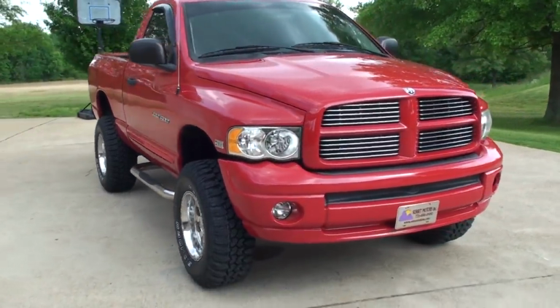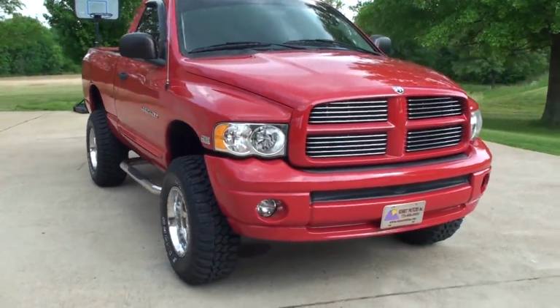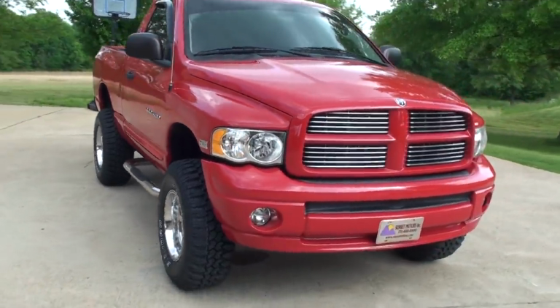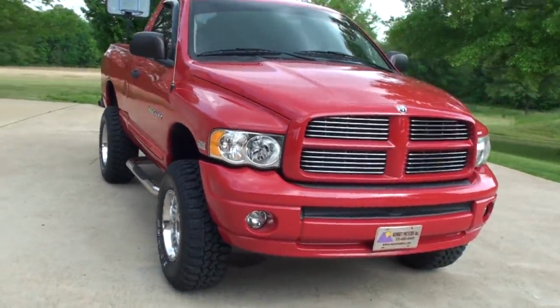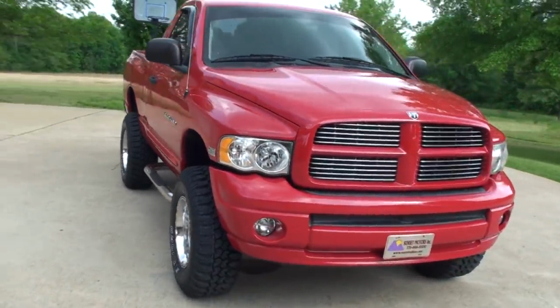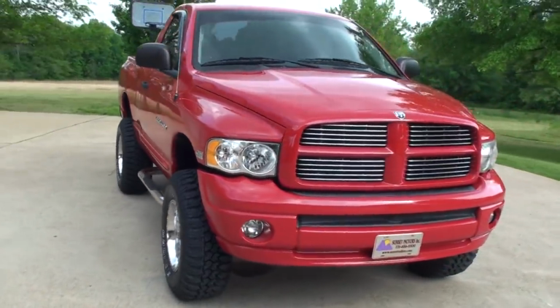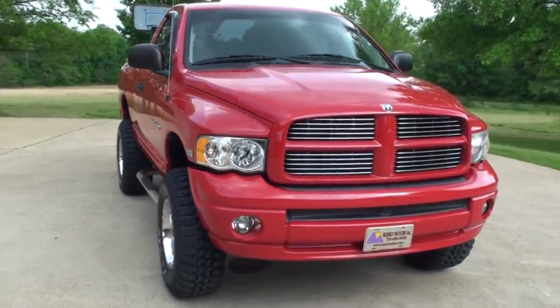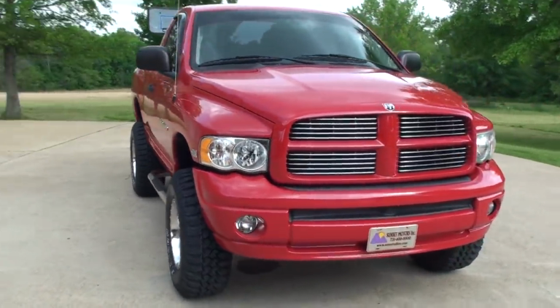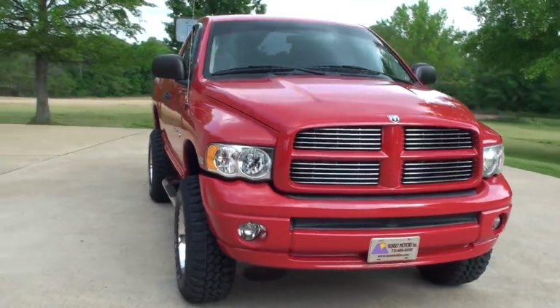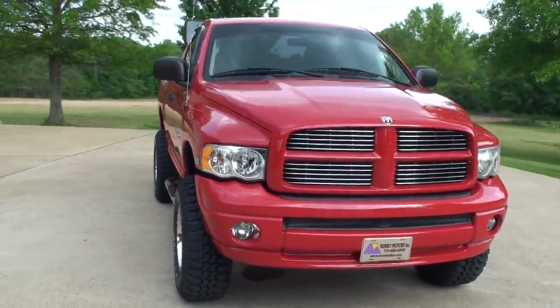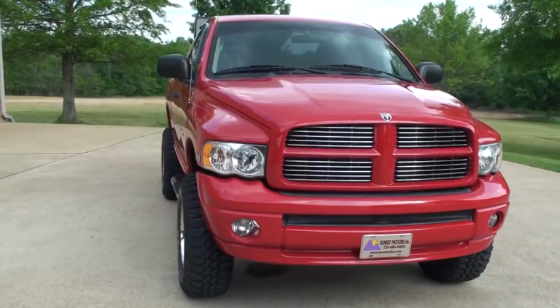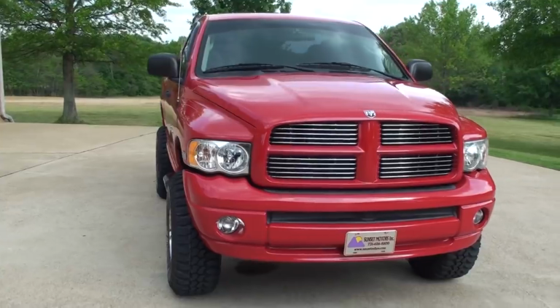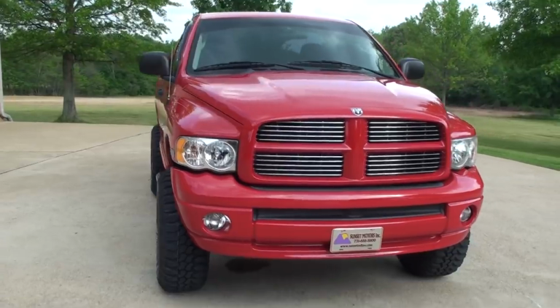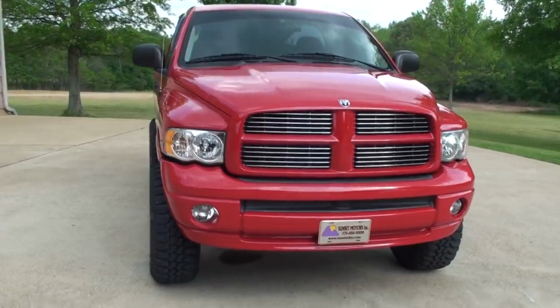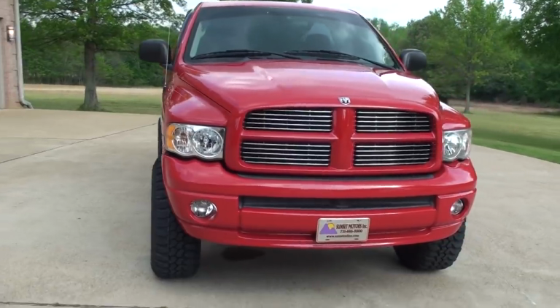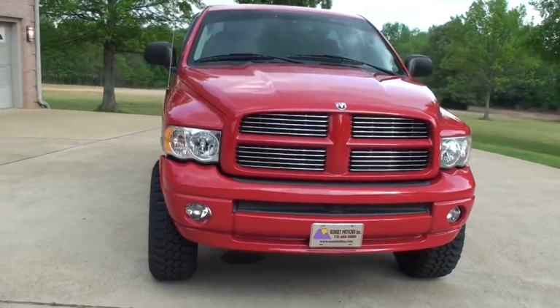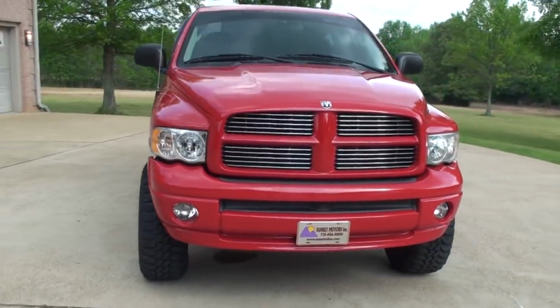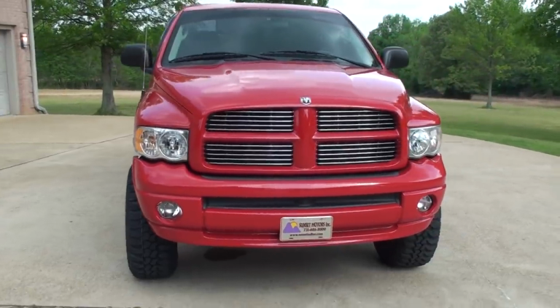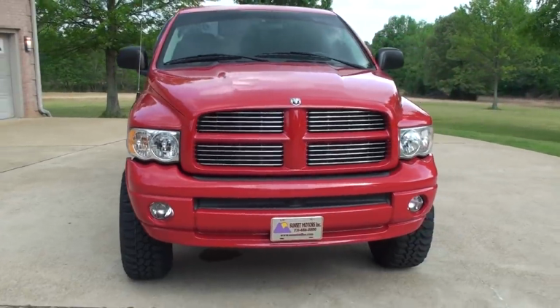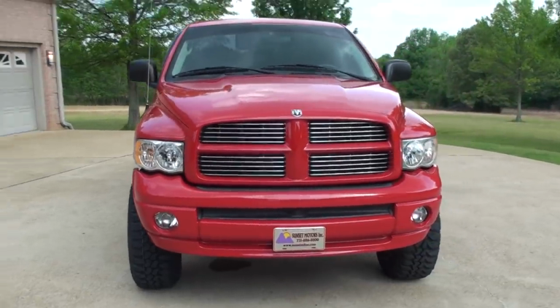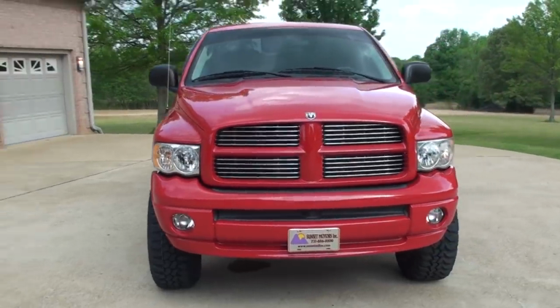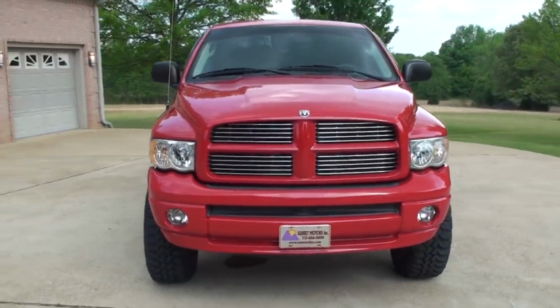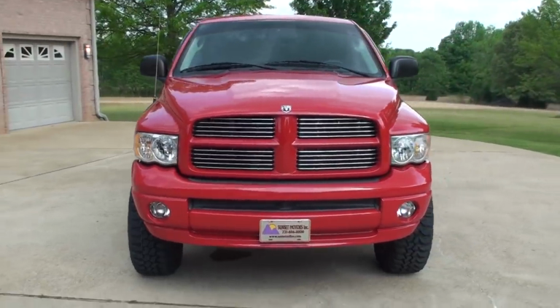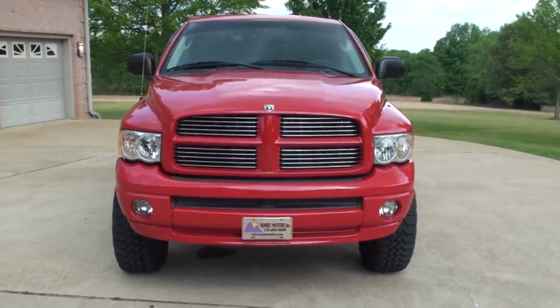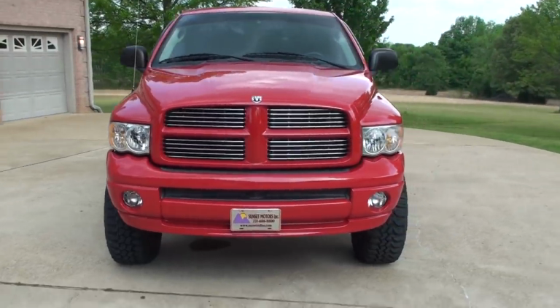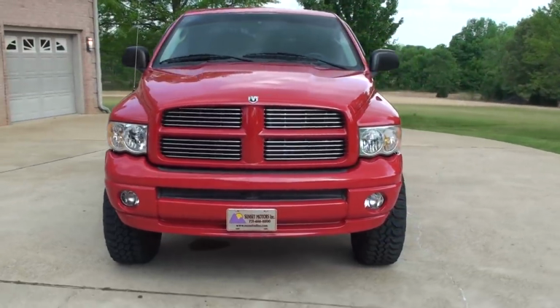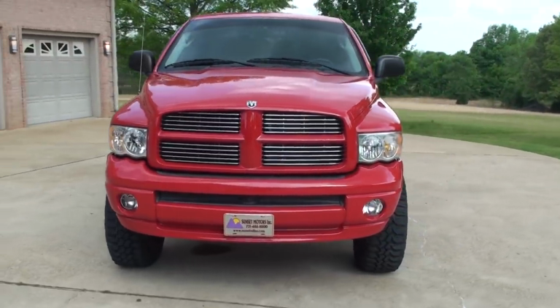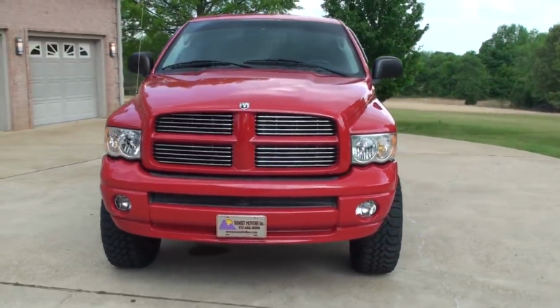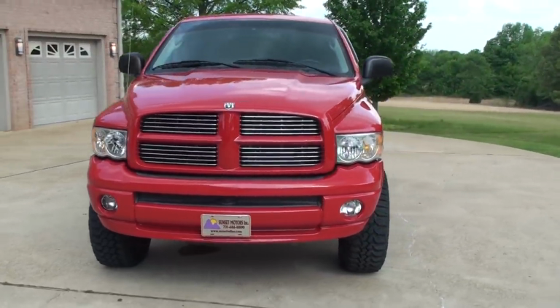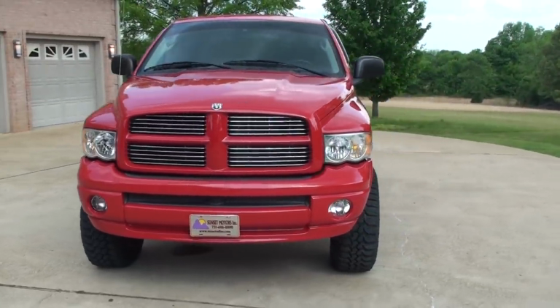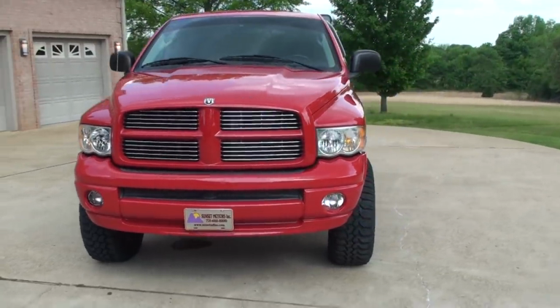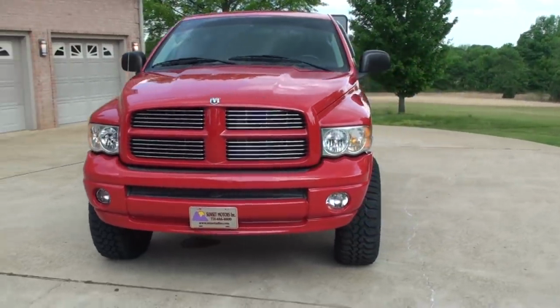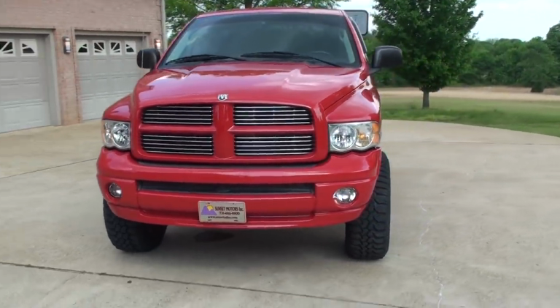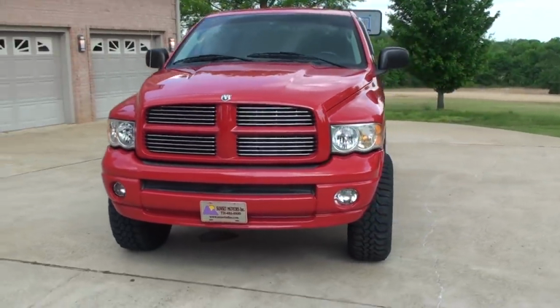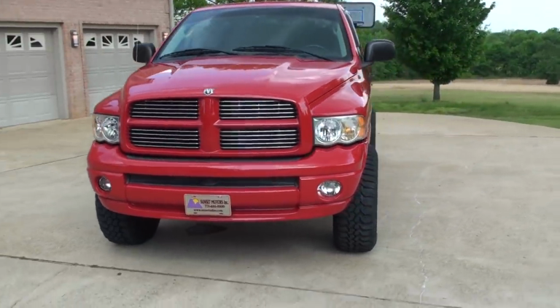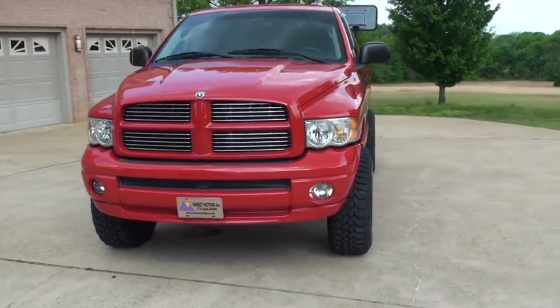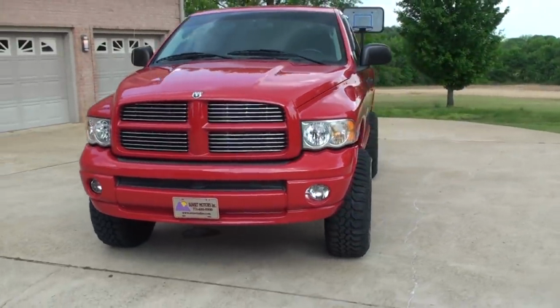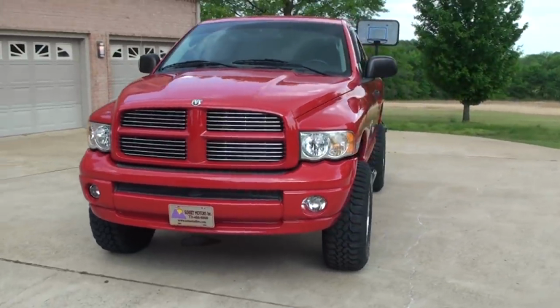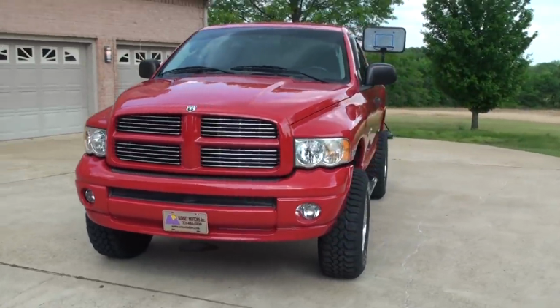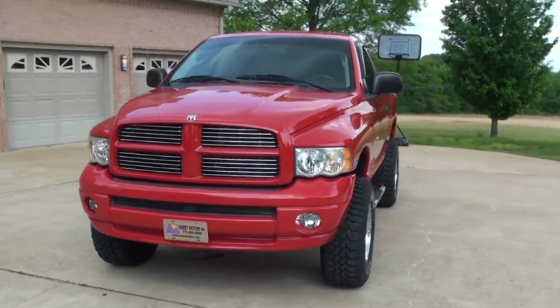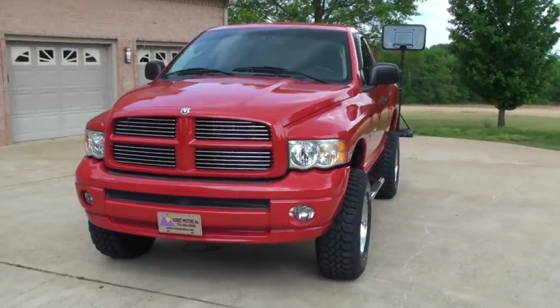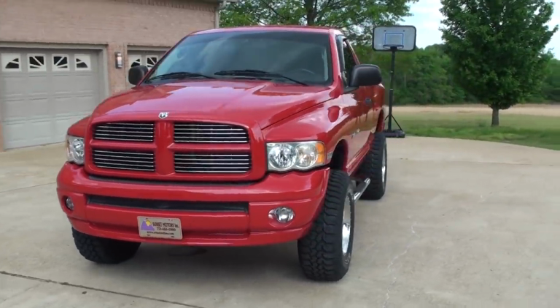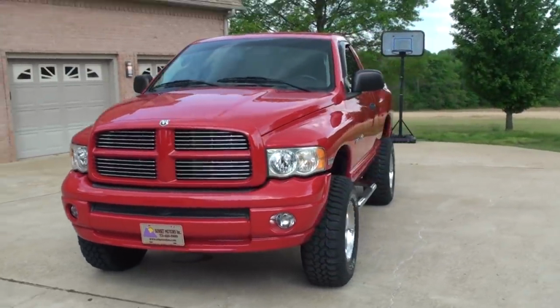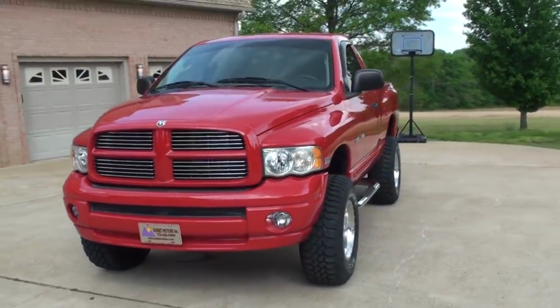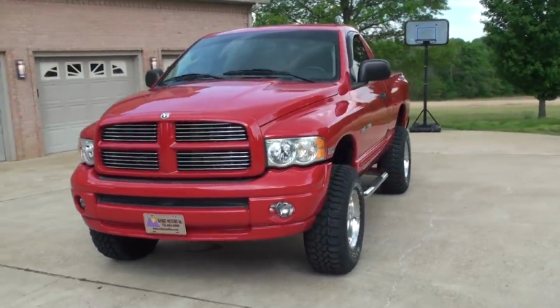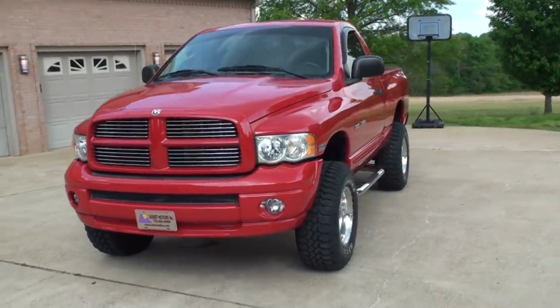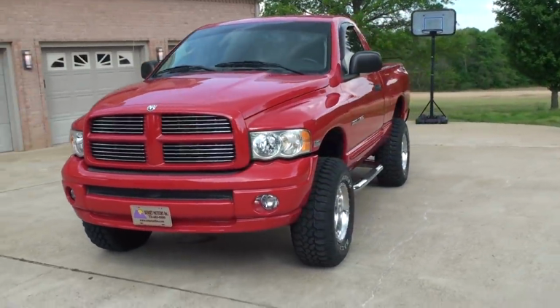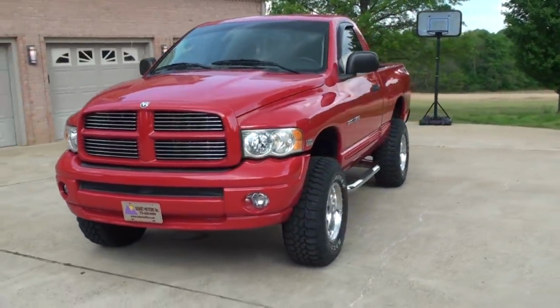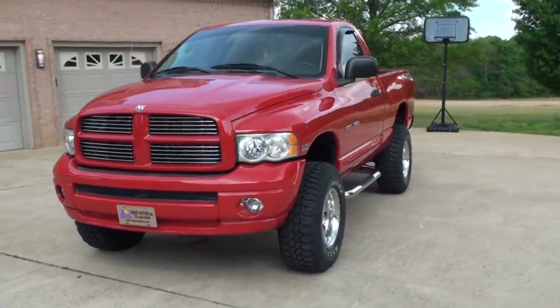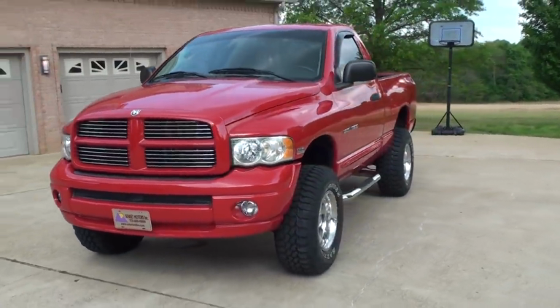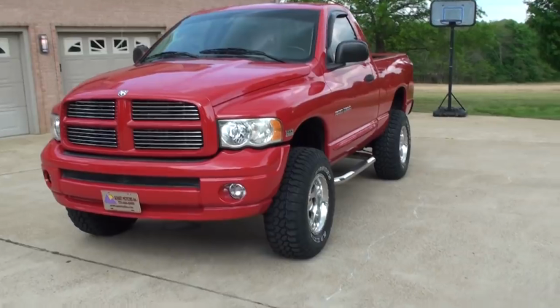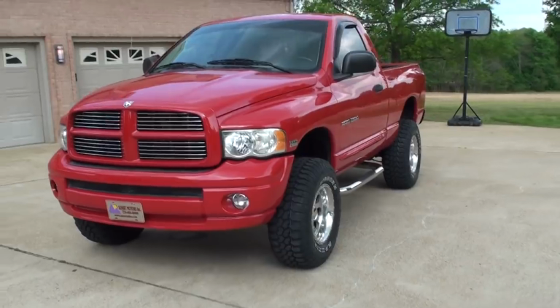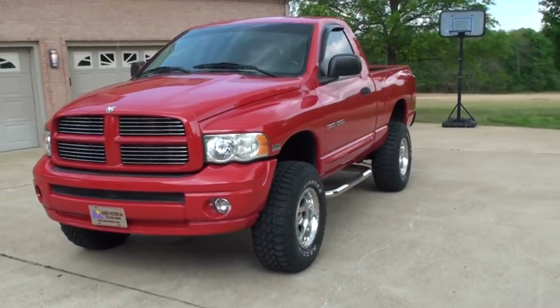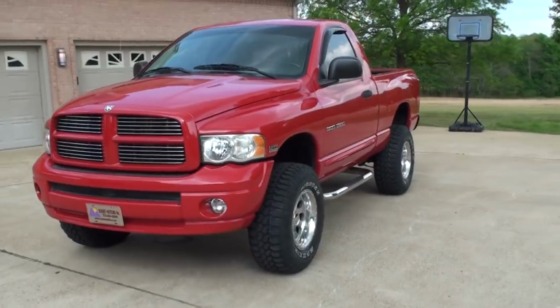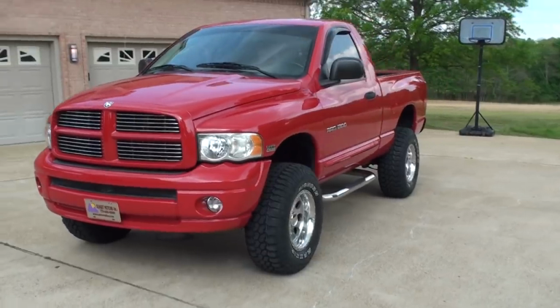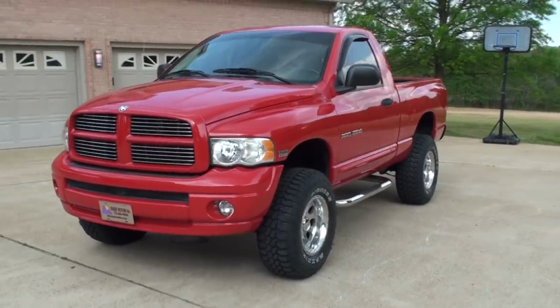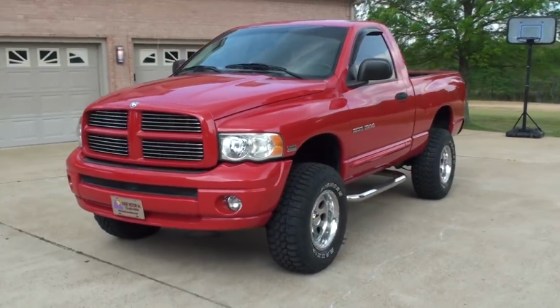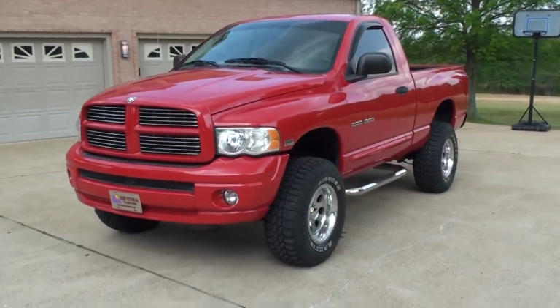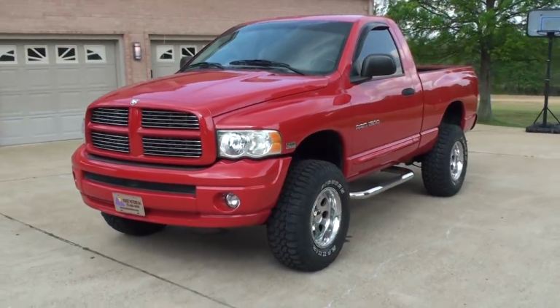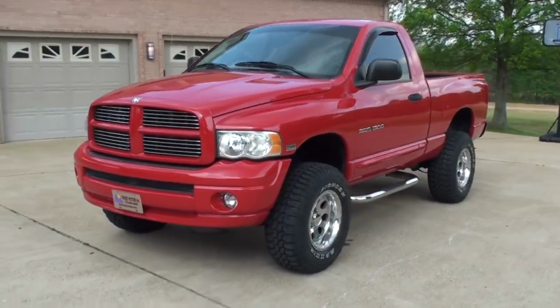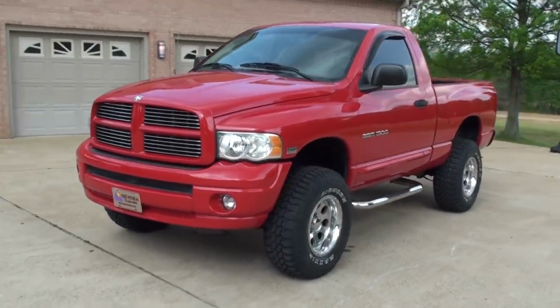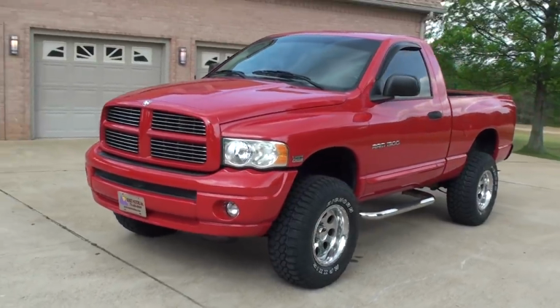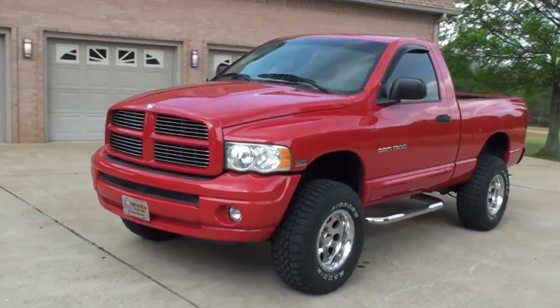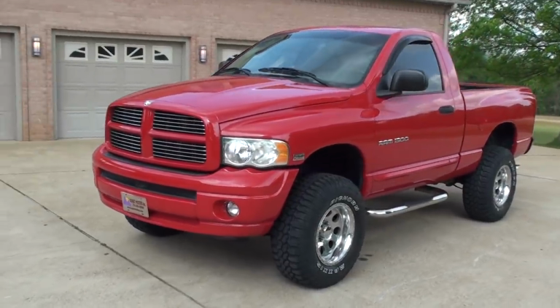This is one sharp Dodge Ram. 2005, 1500, four wheel drive SLT.